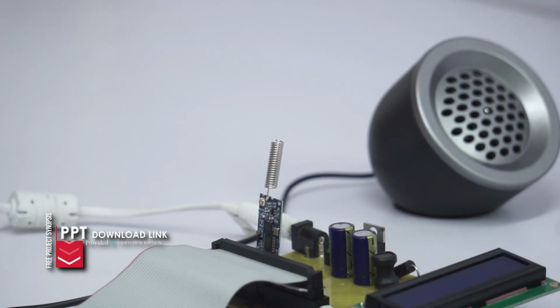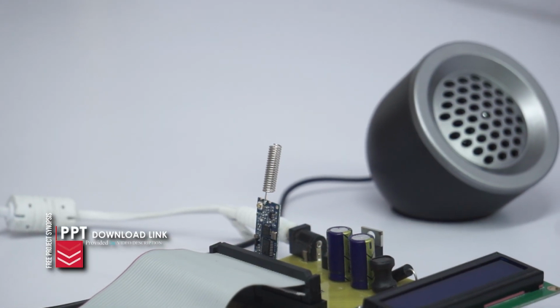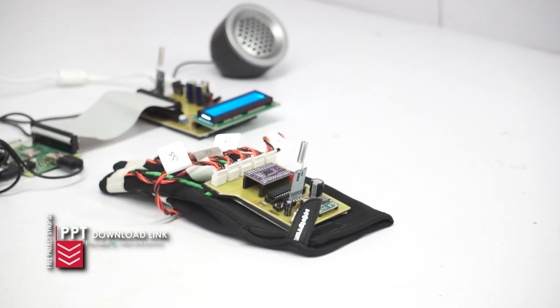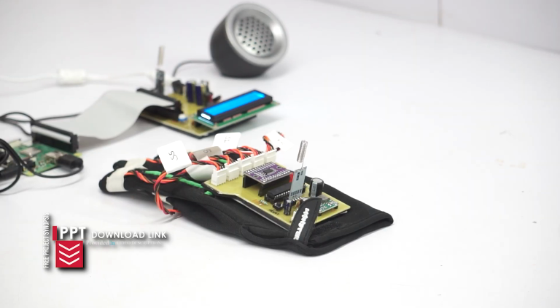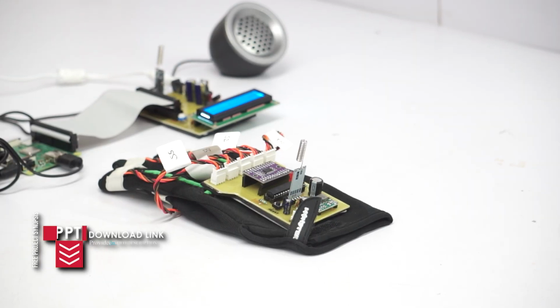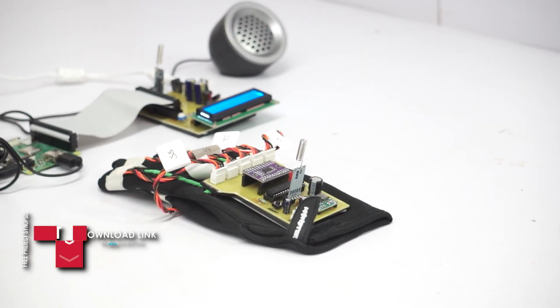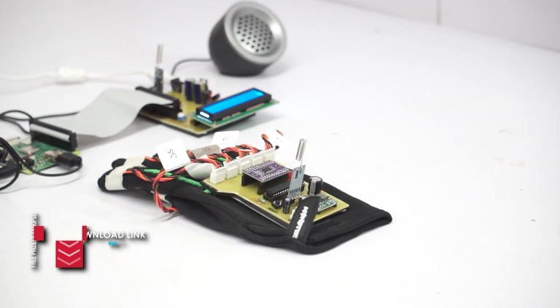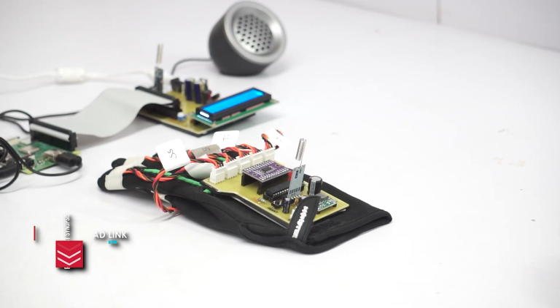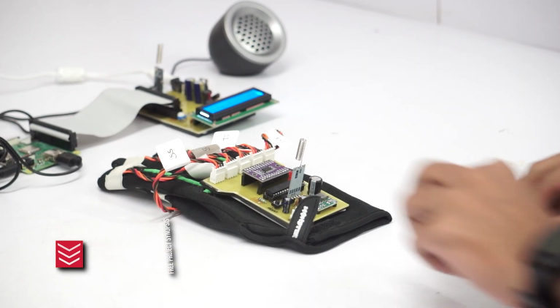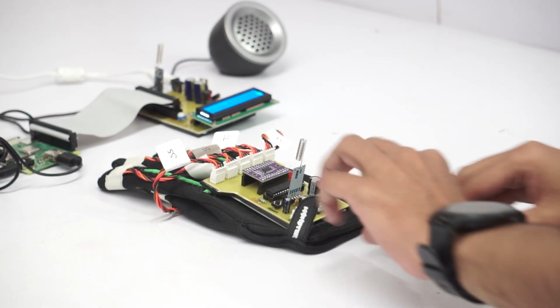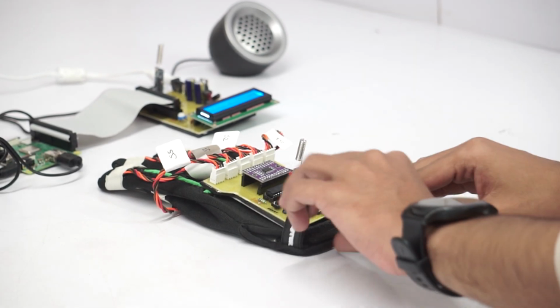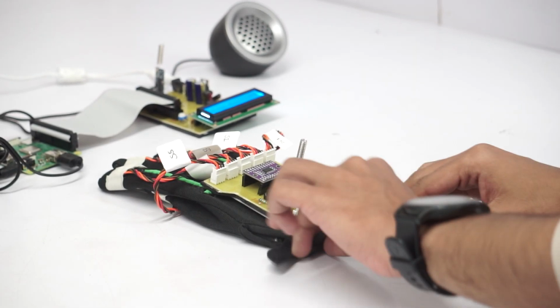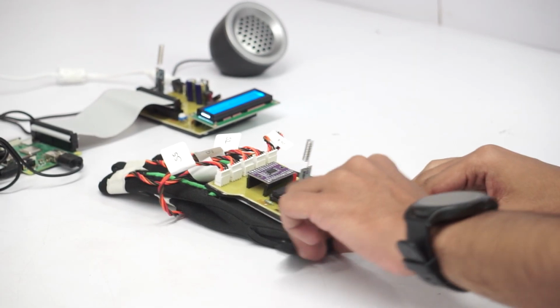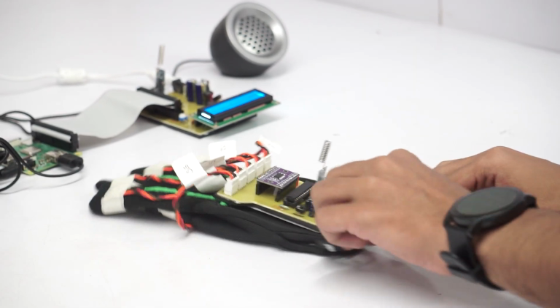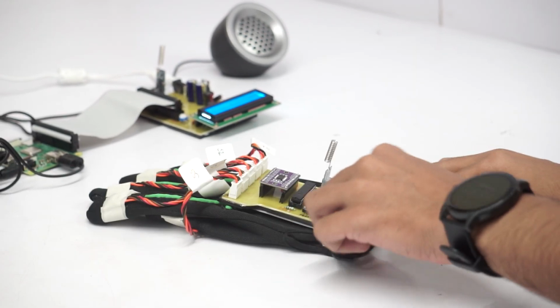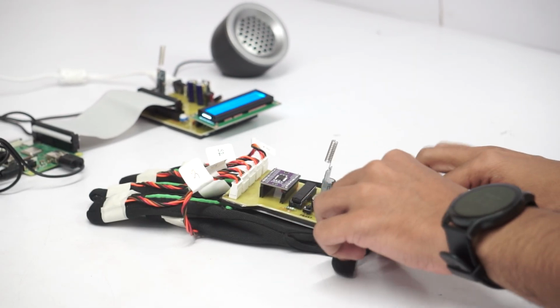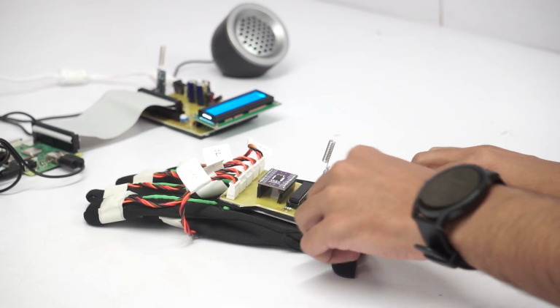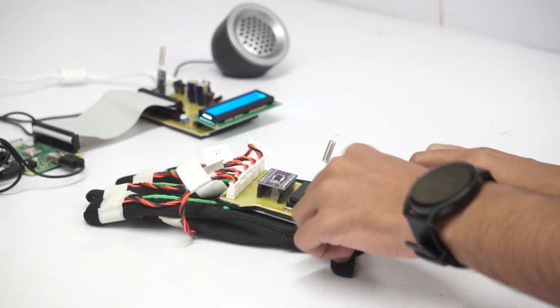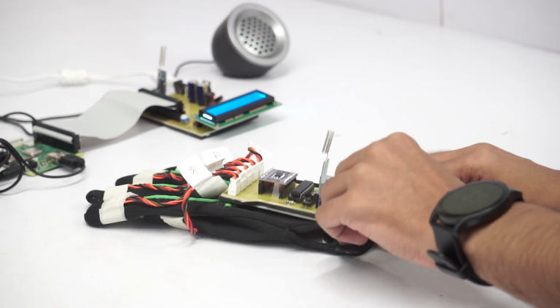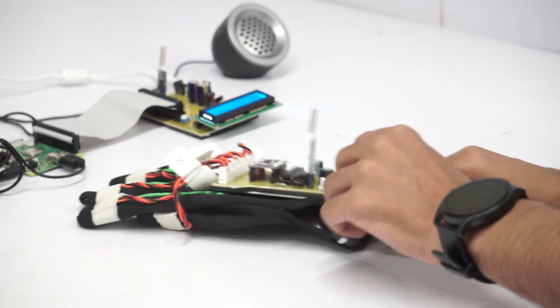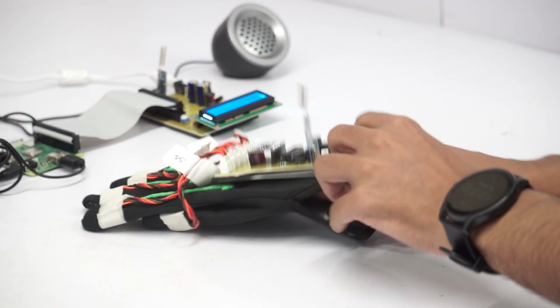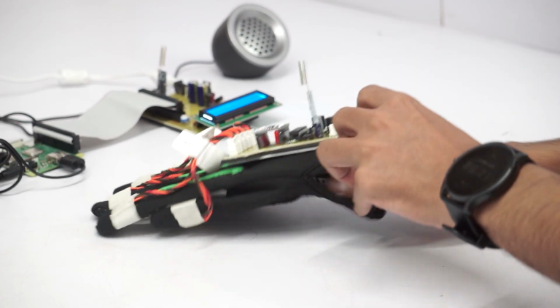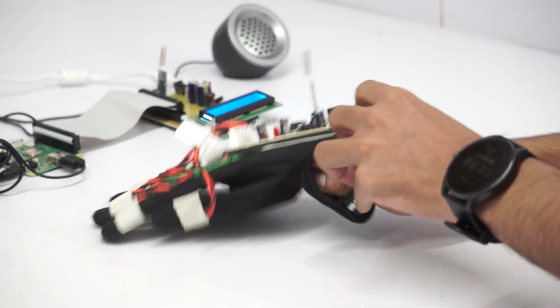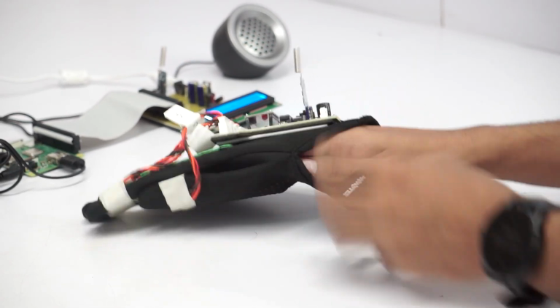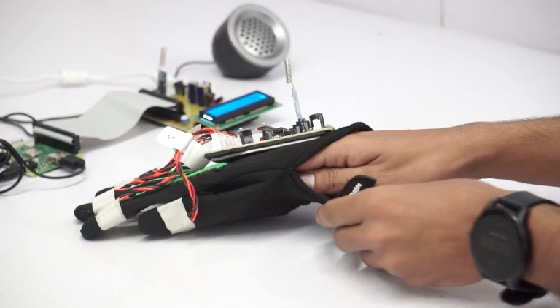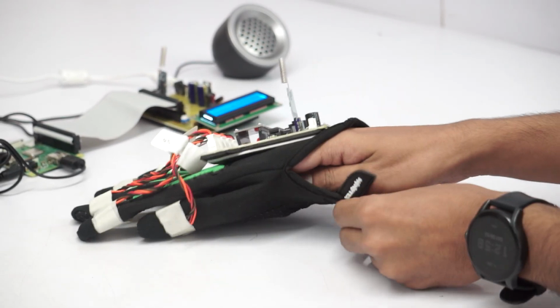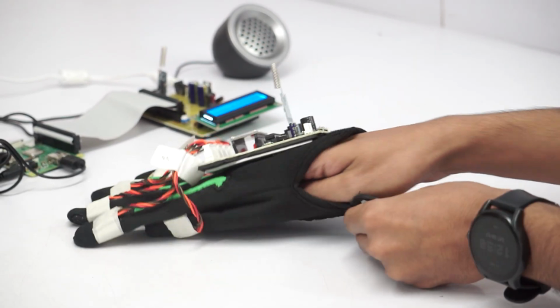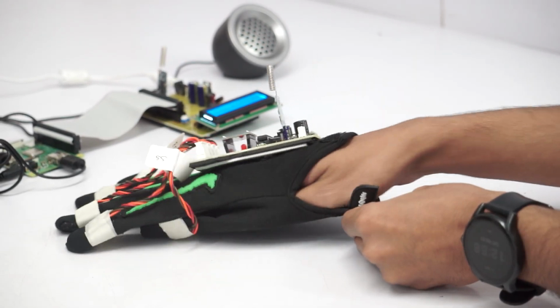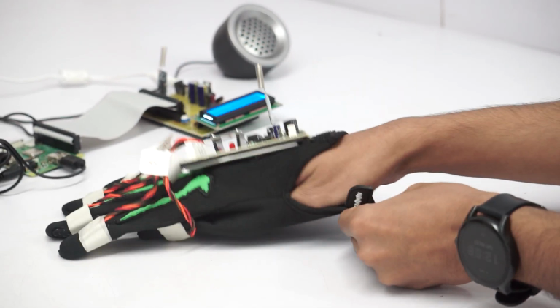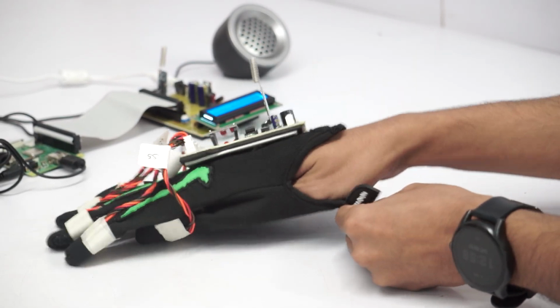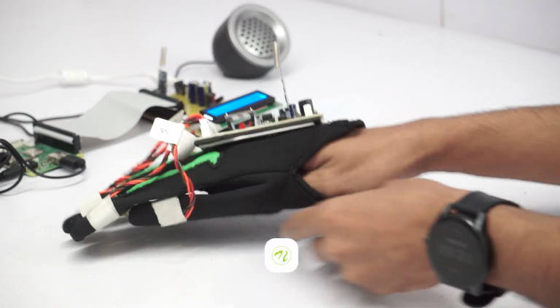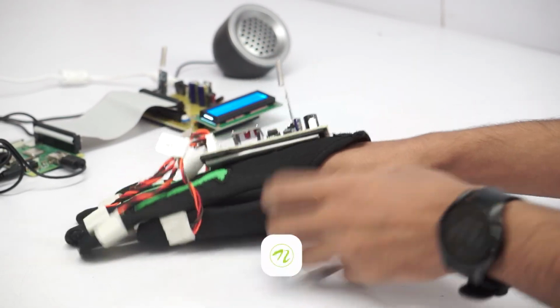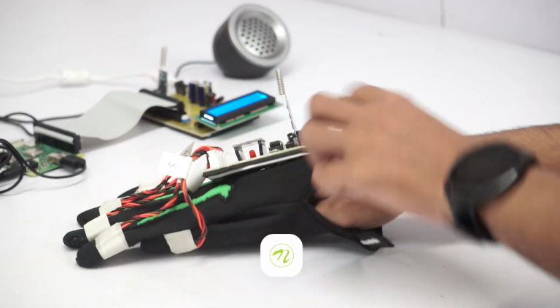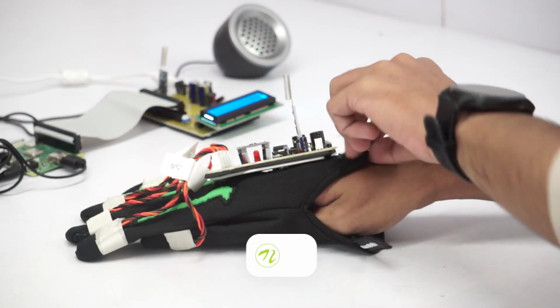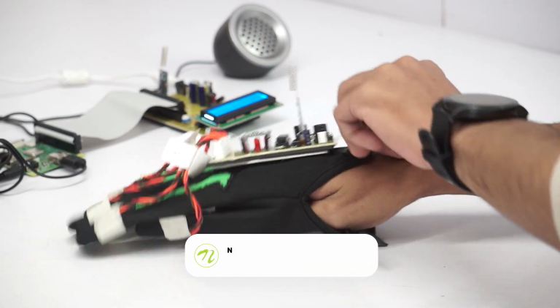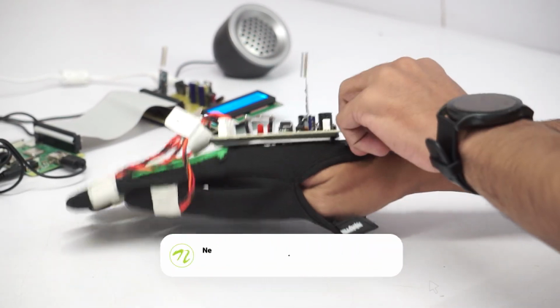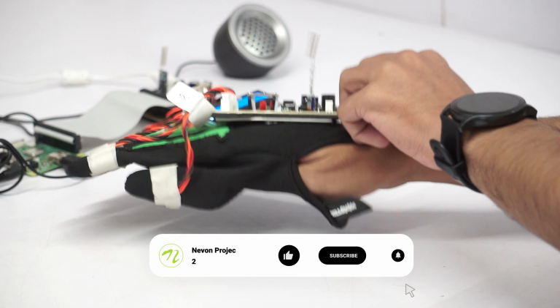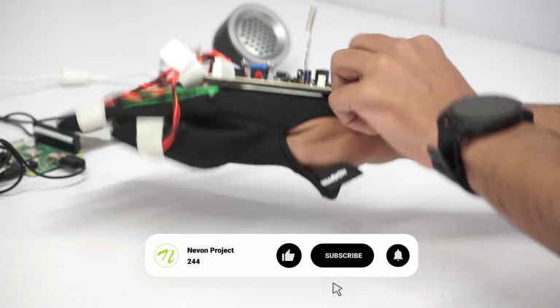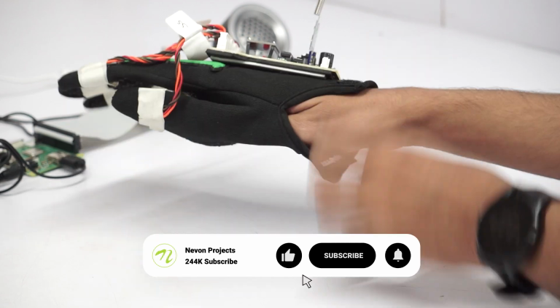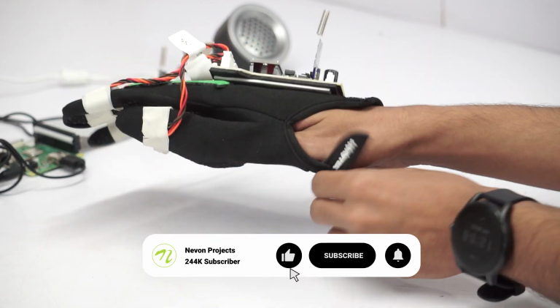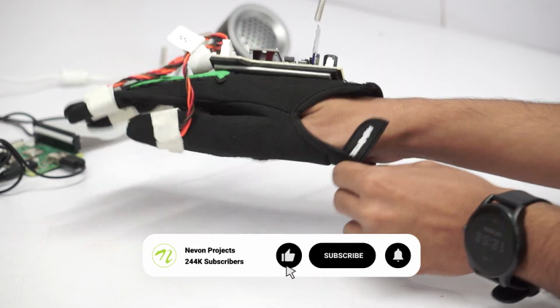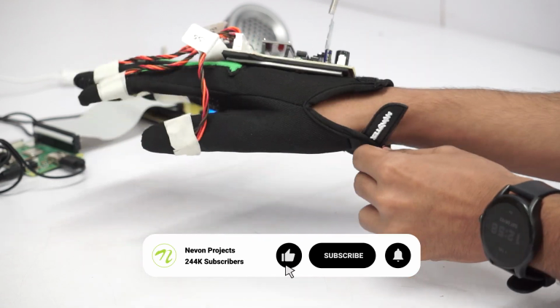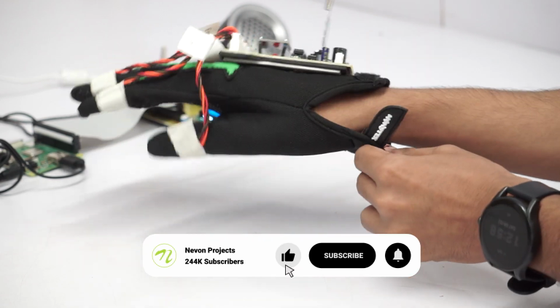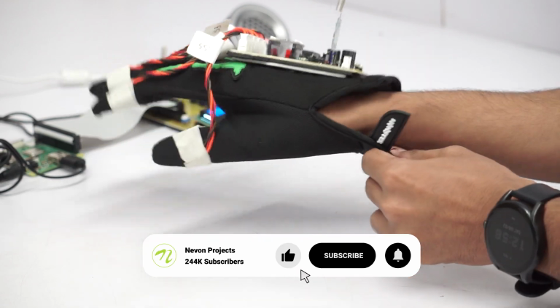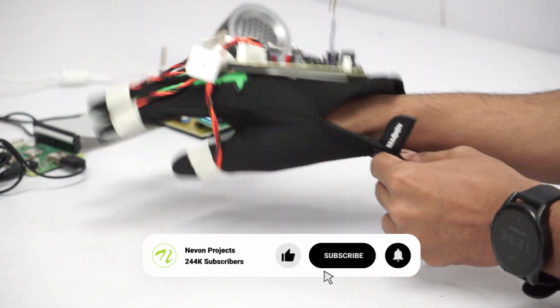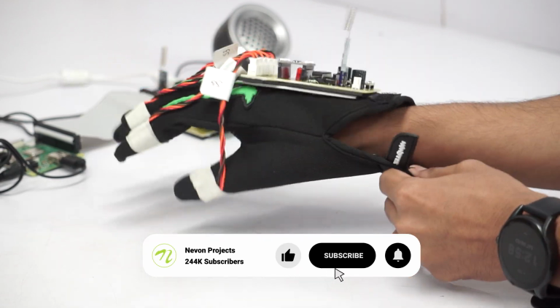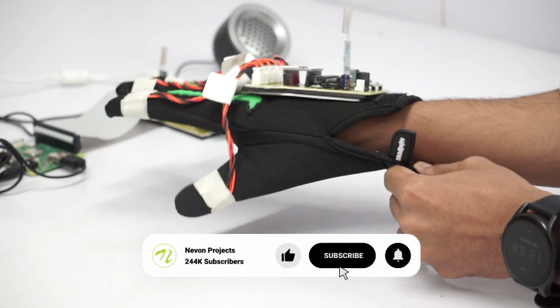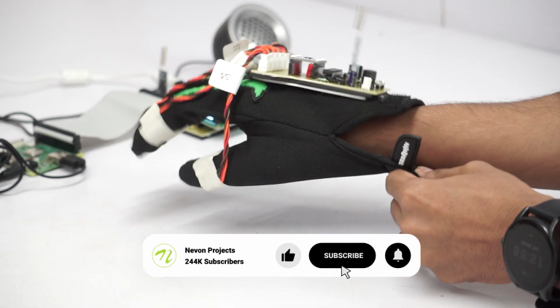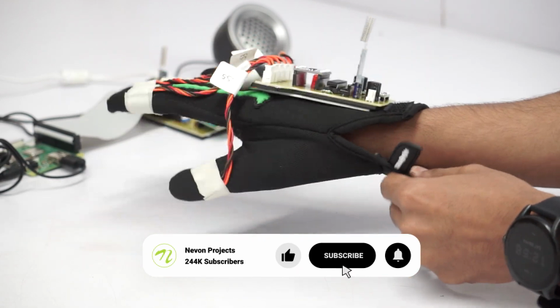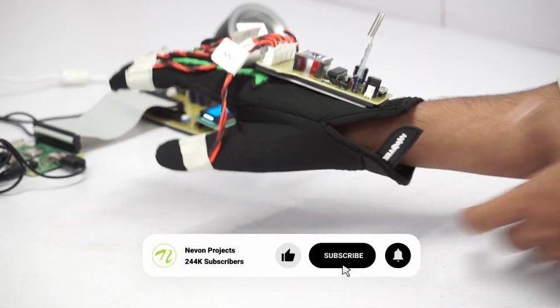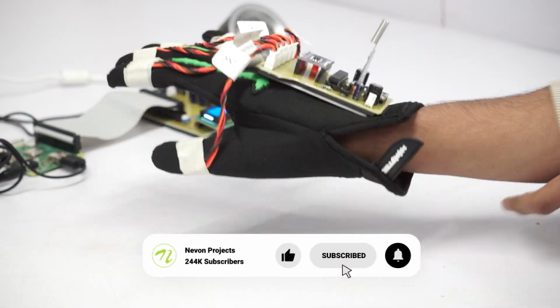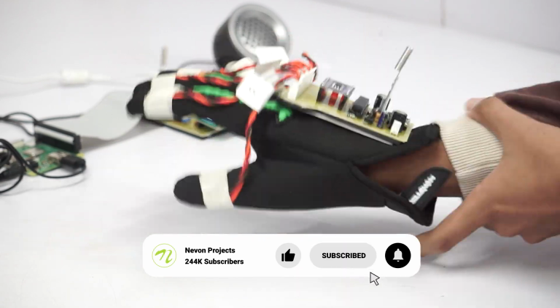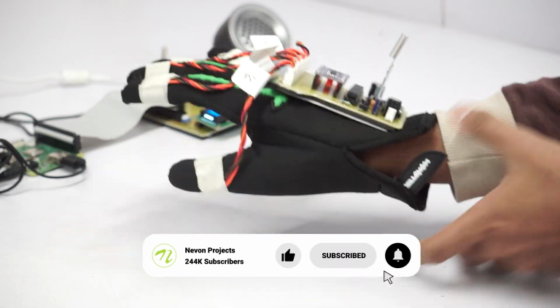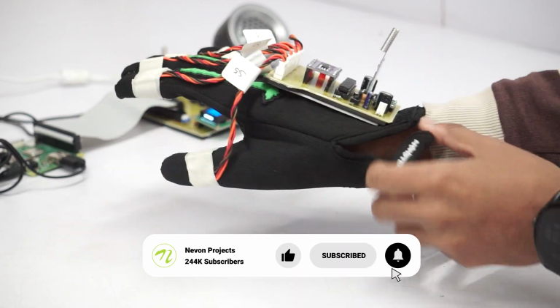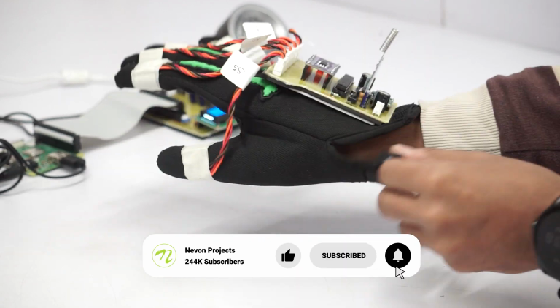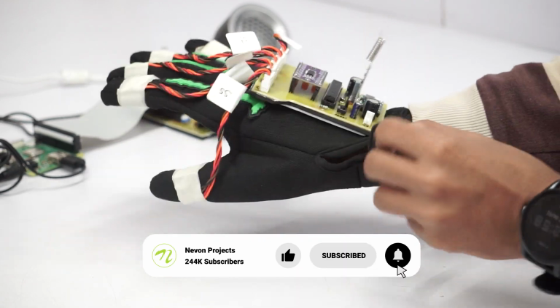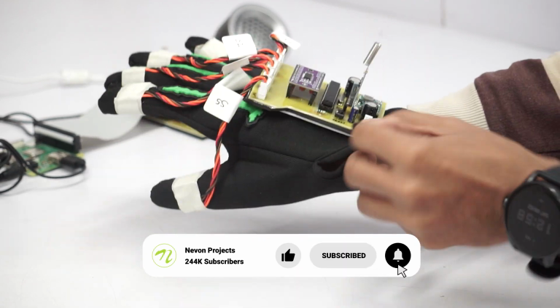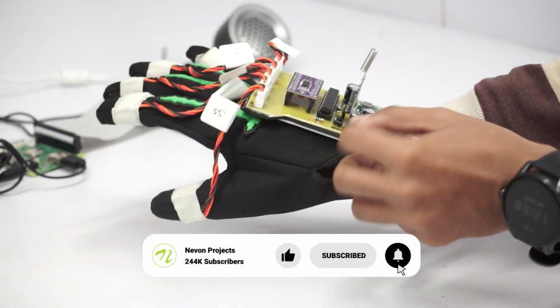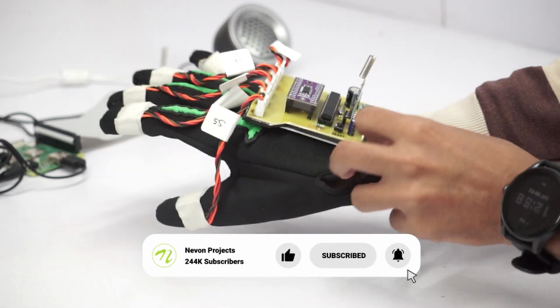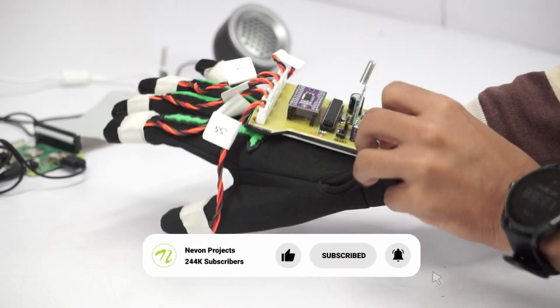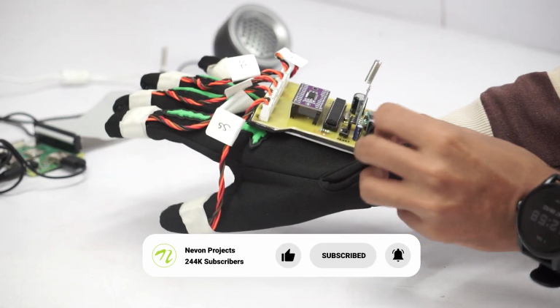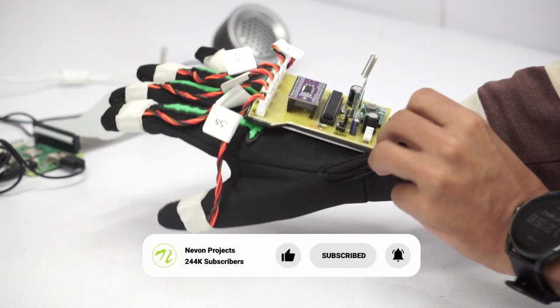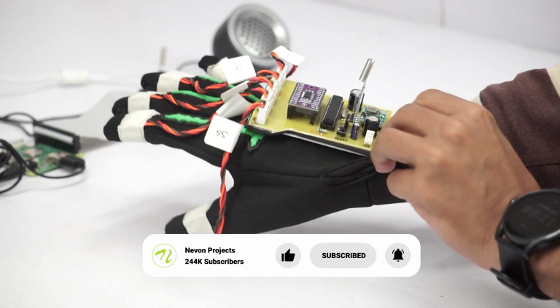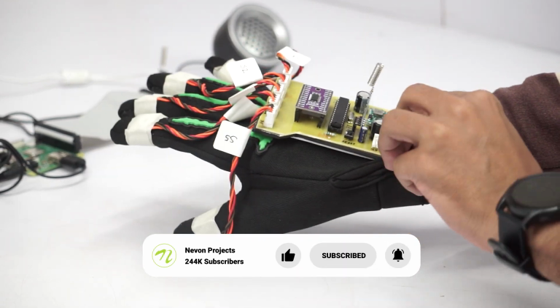First, wear the glove on your right hand. Position your hand horizontally and keep it straight. Do not hold it vertically.